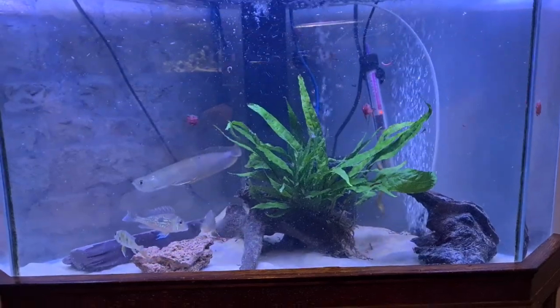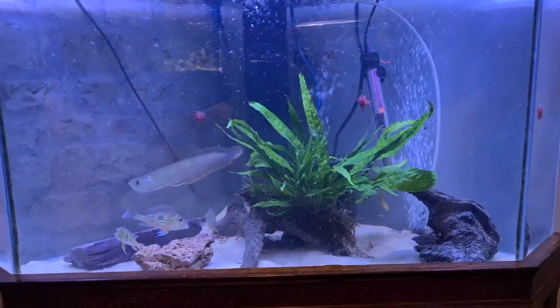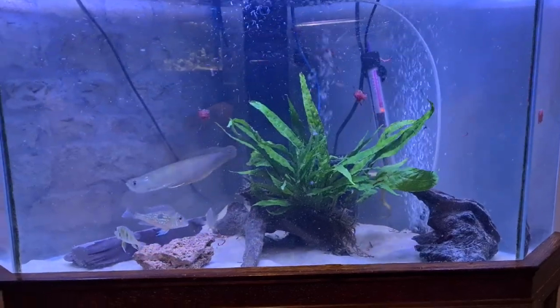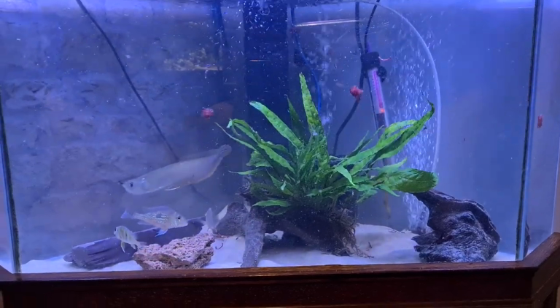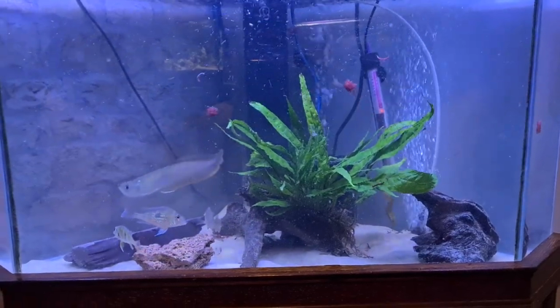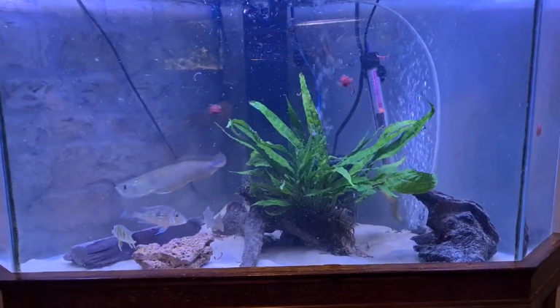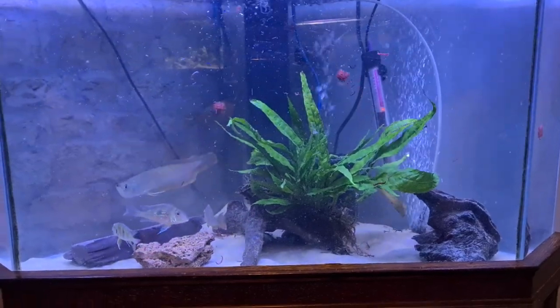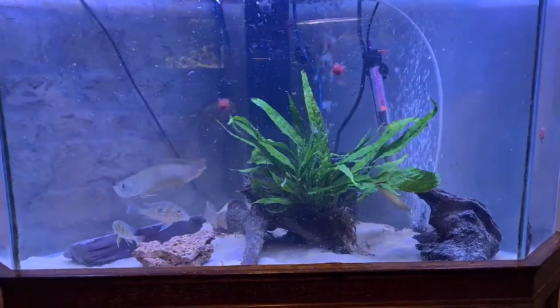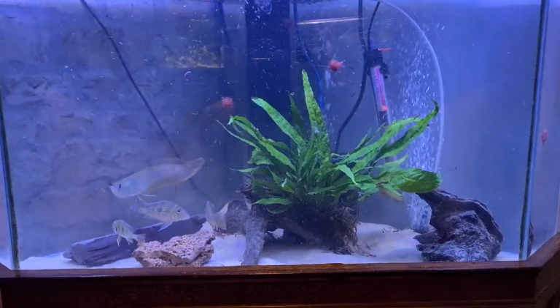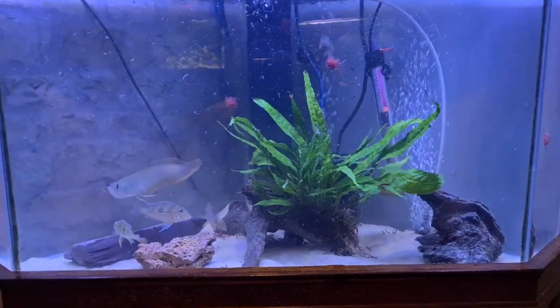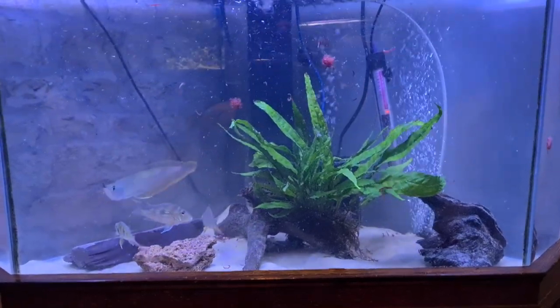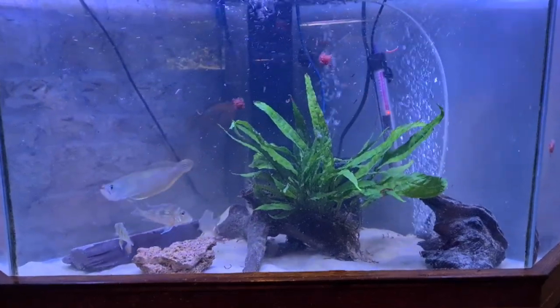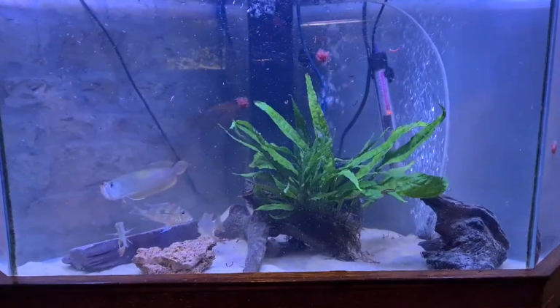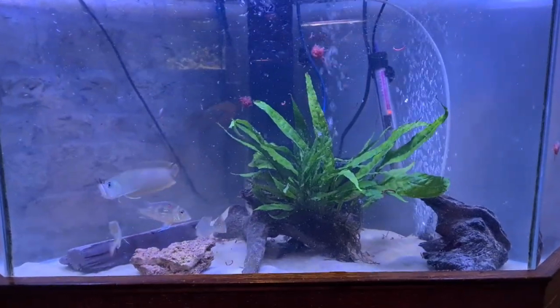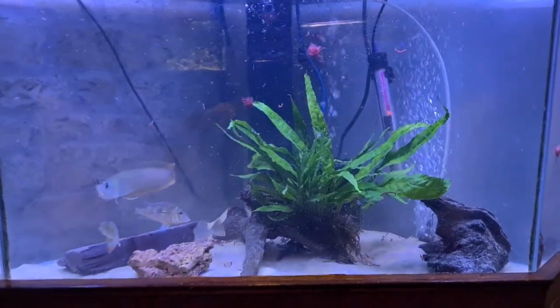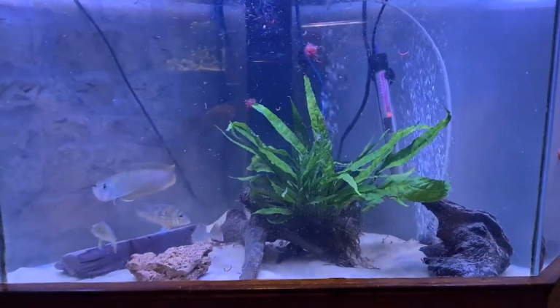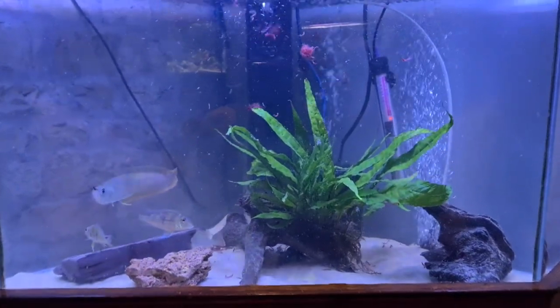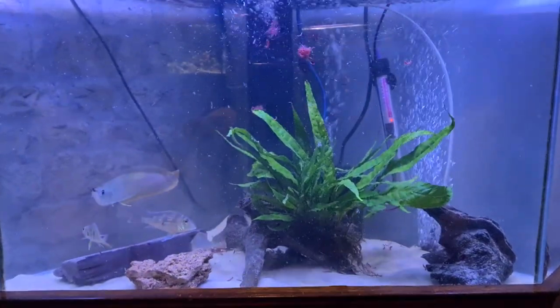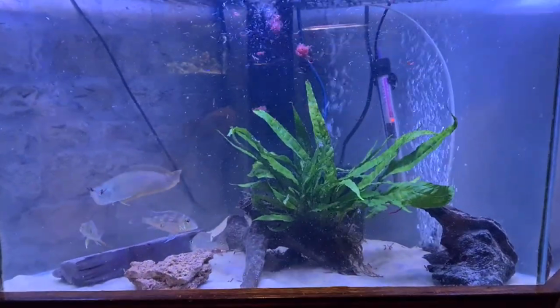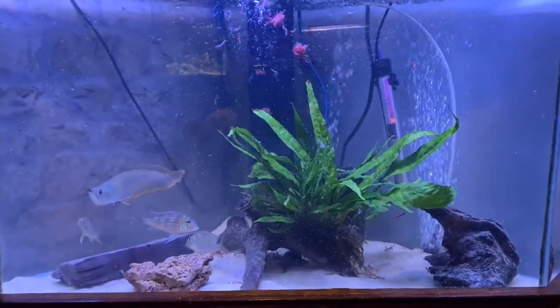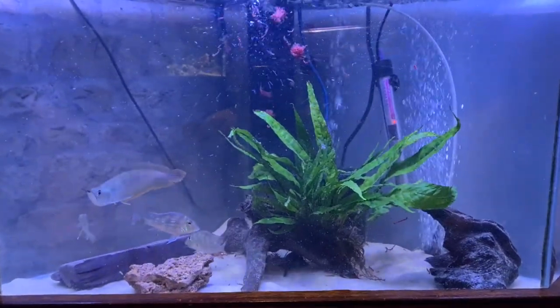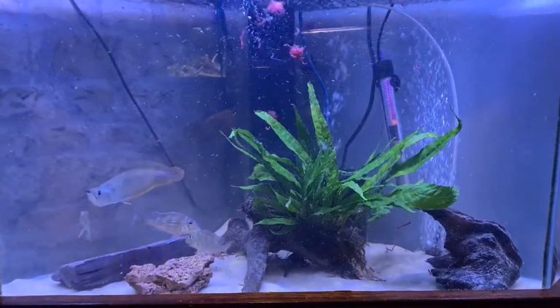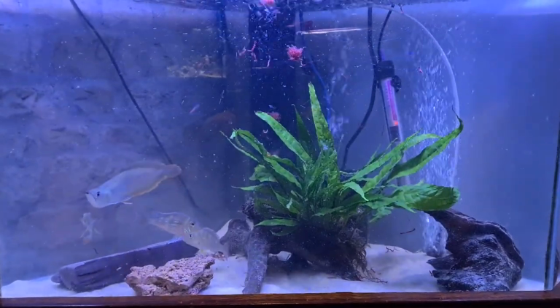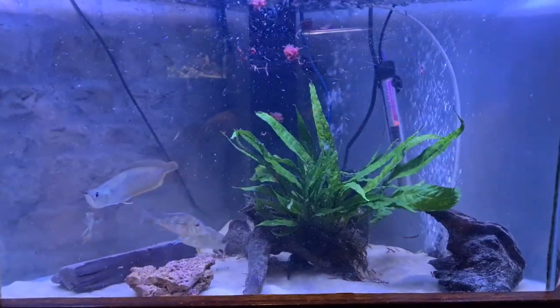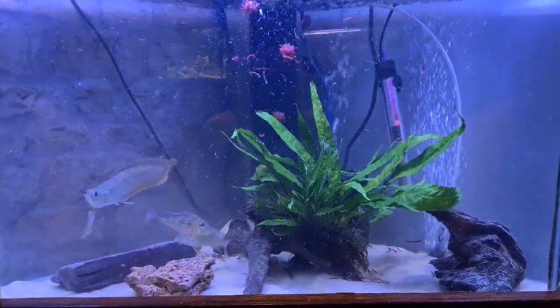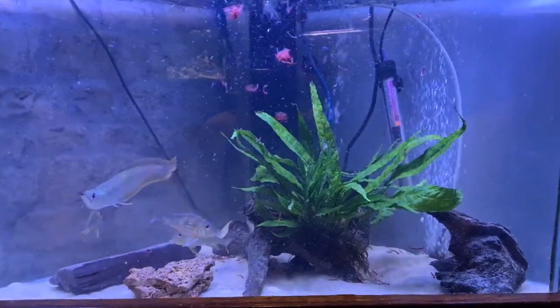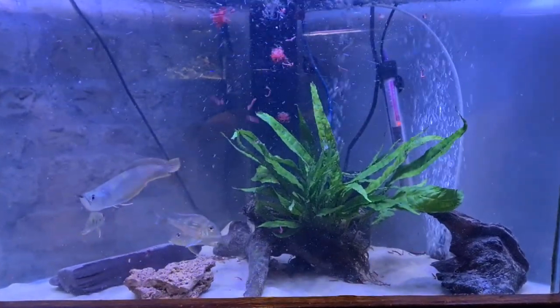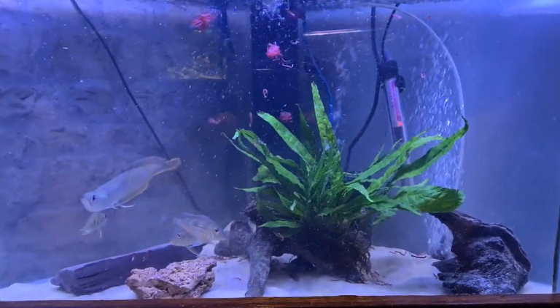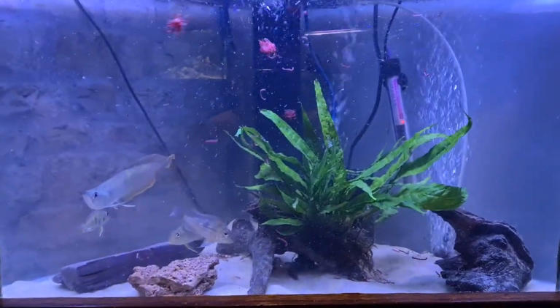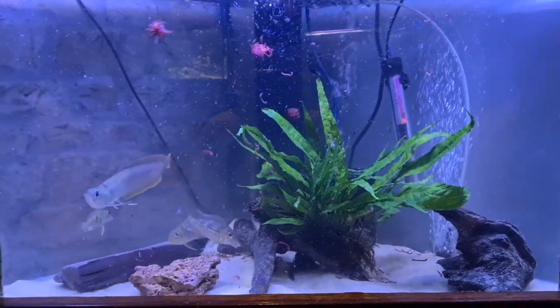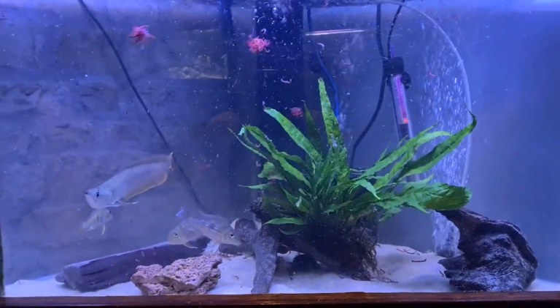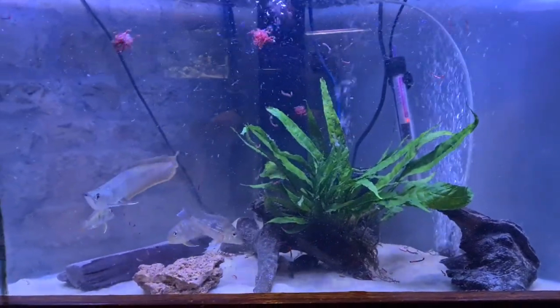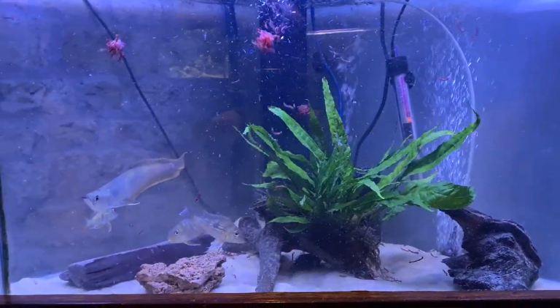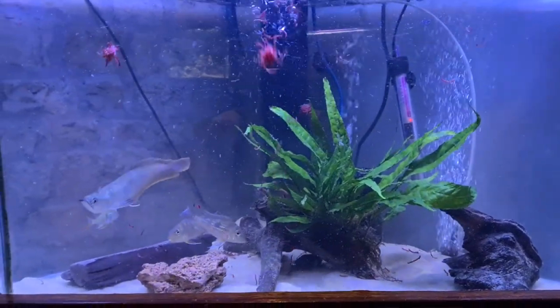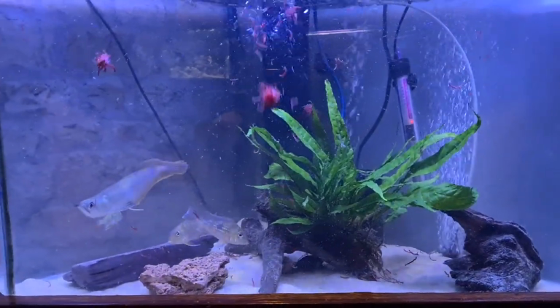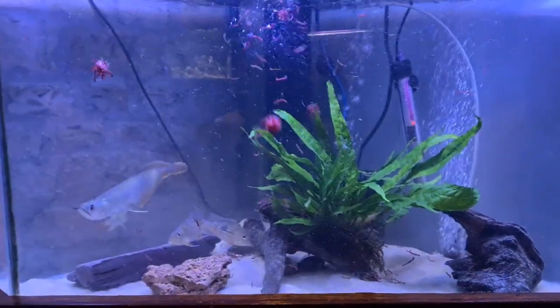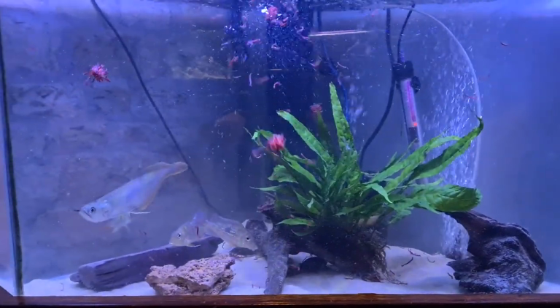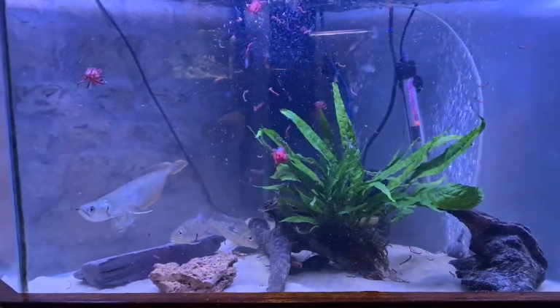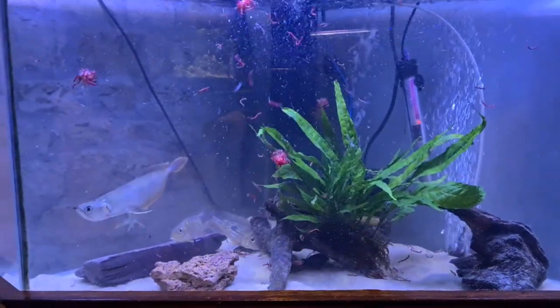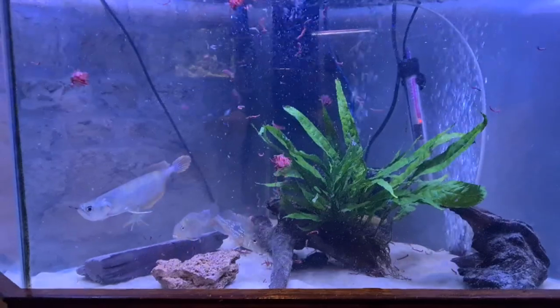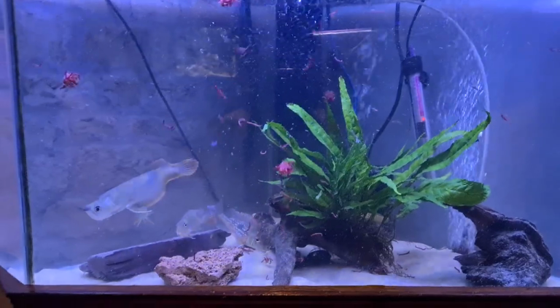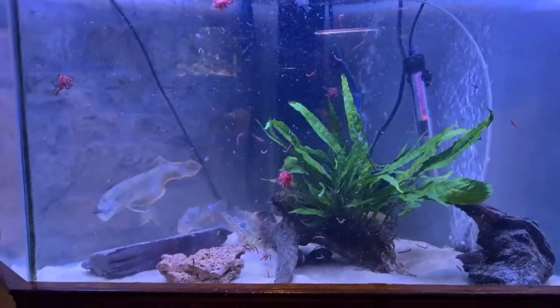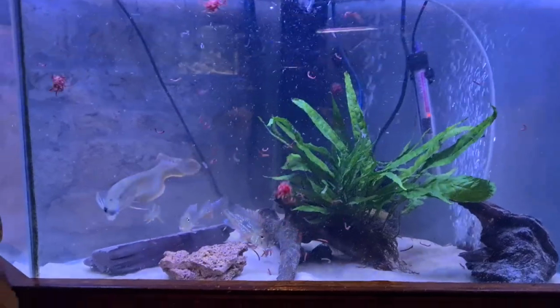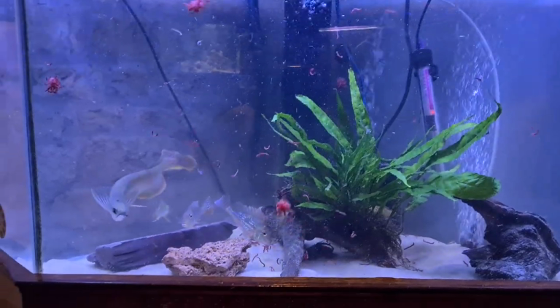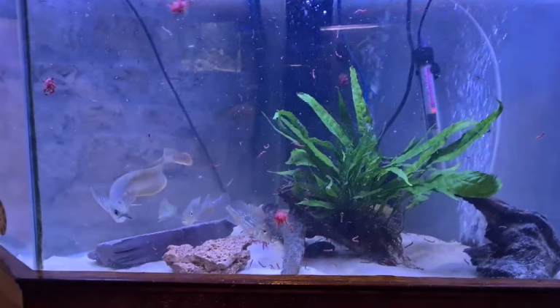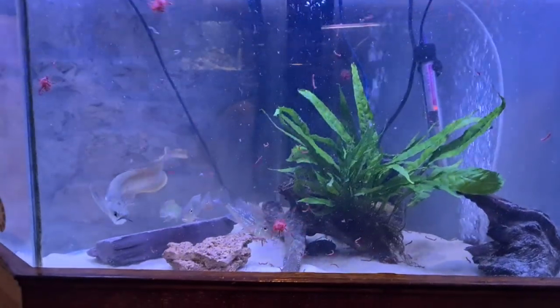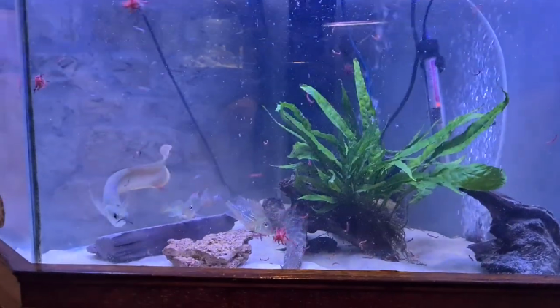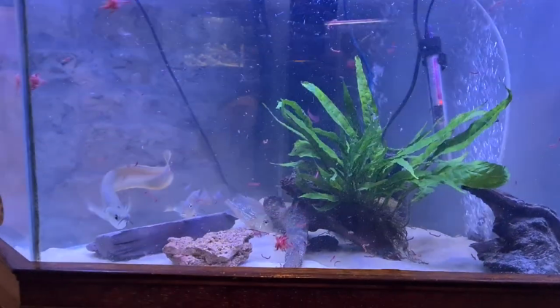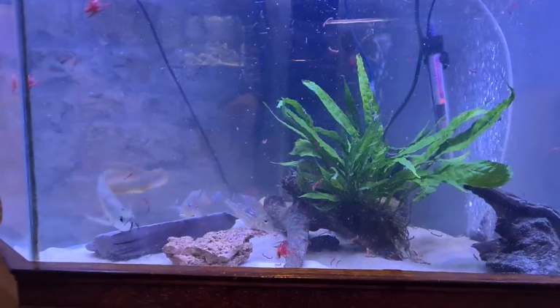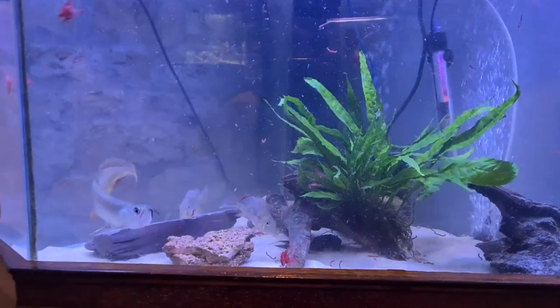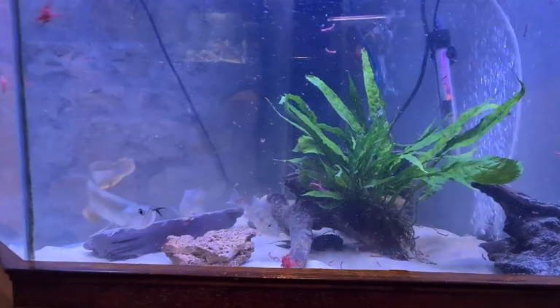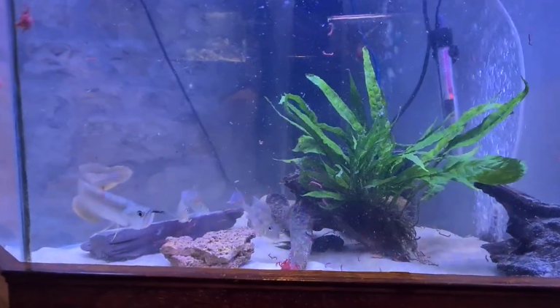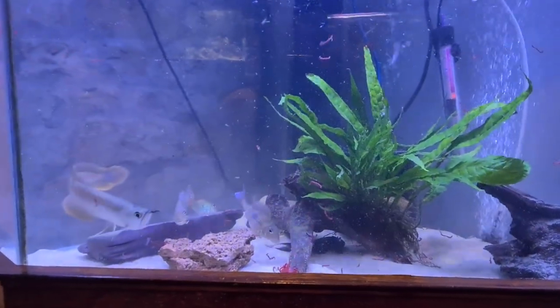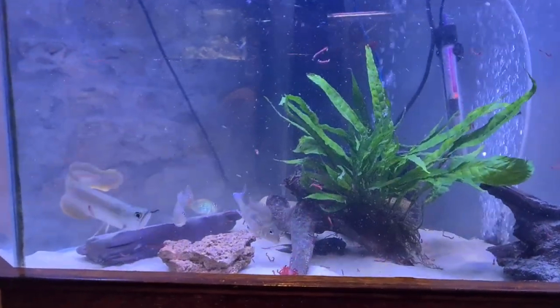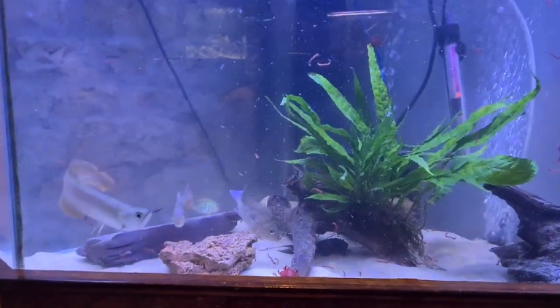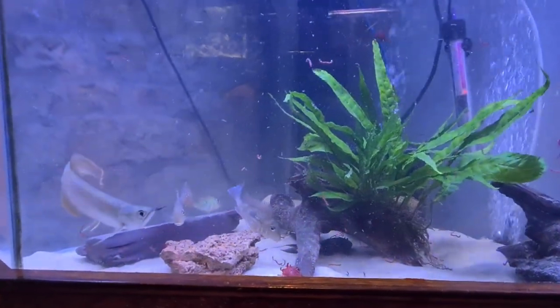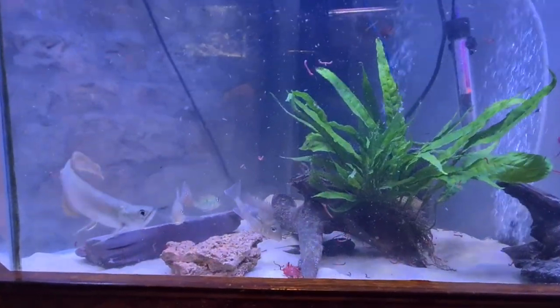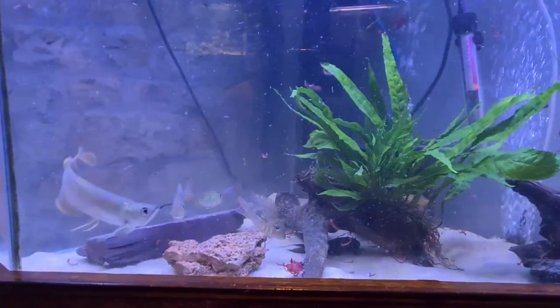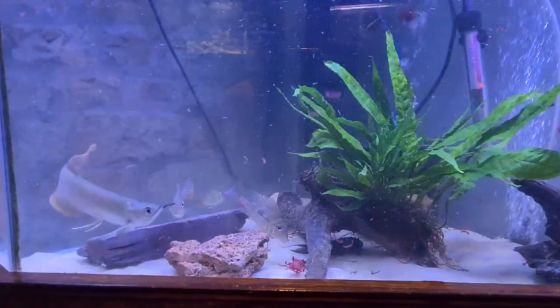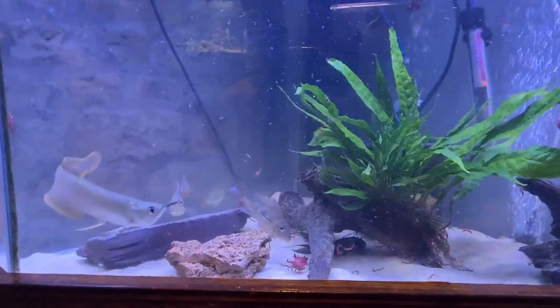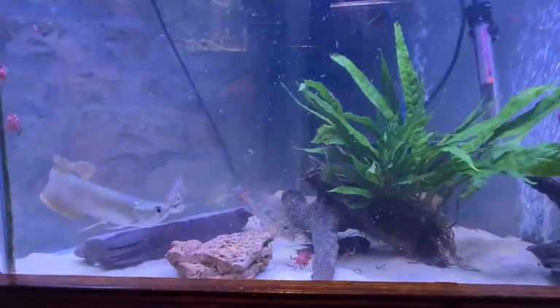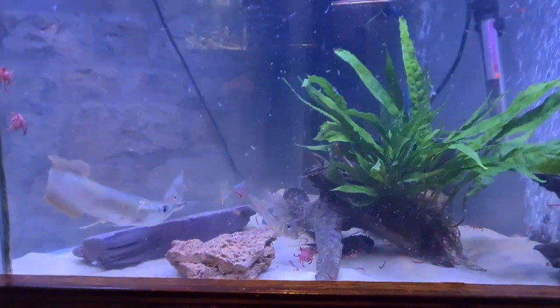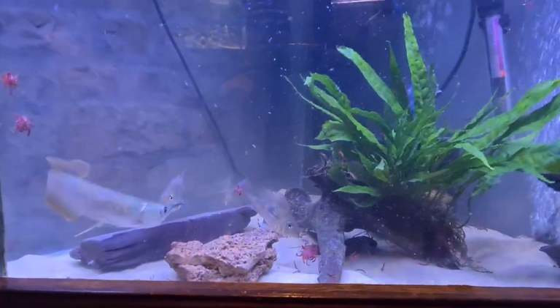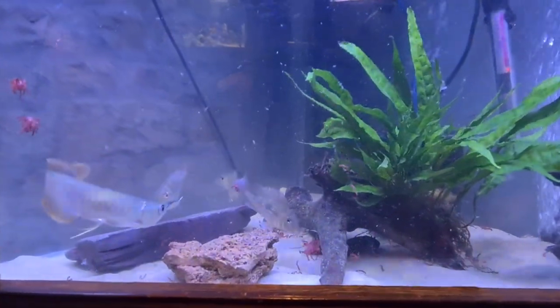Hi guys, Dan at Viking Aquatics UK. Just a little update video on the fish that are growing out.